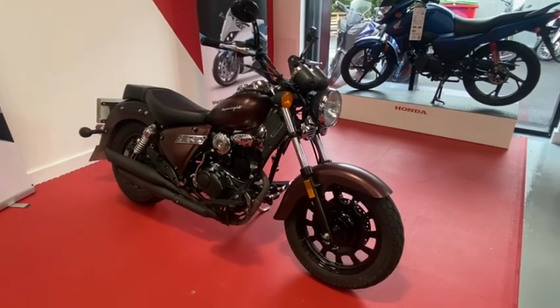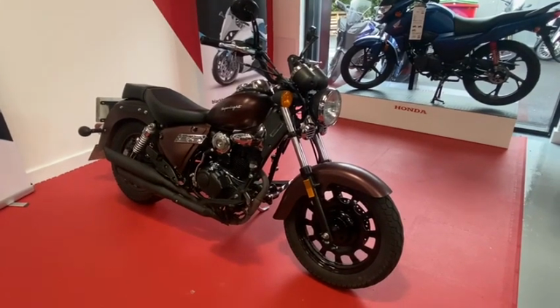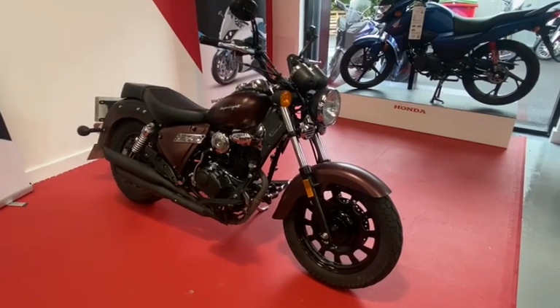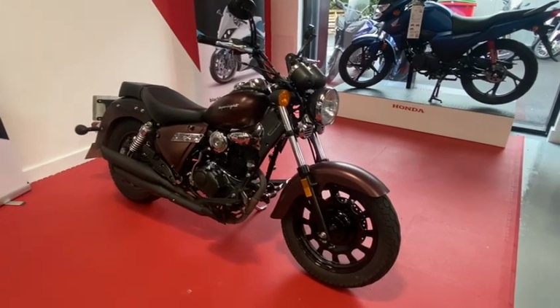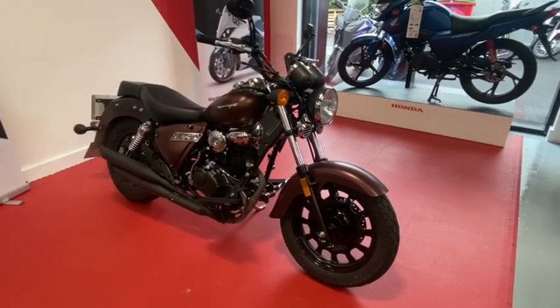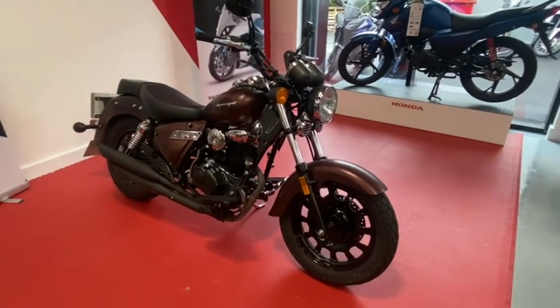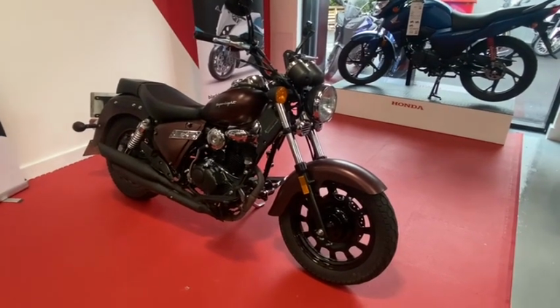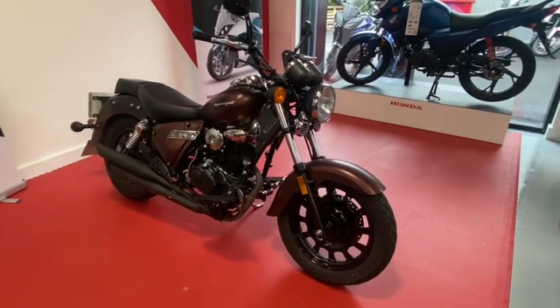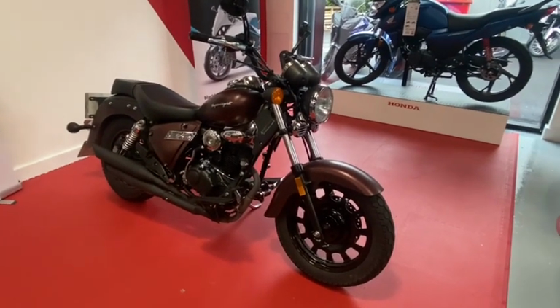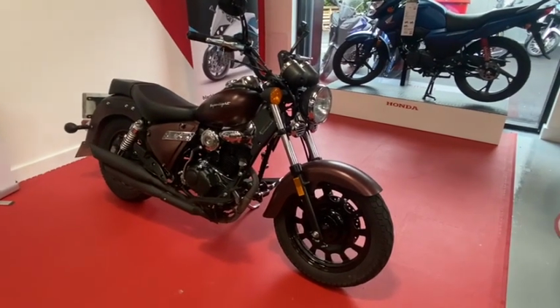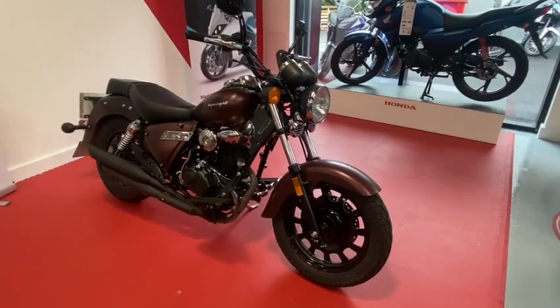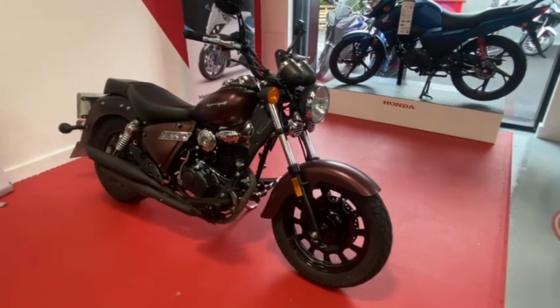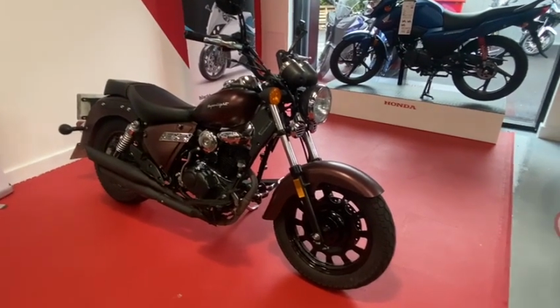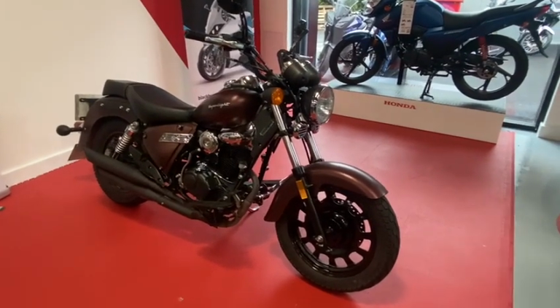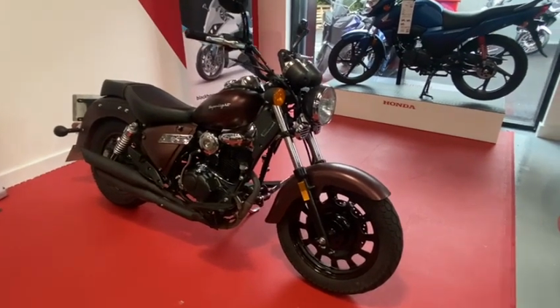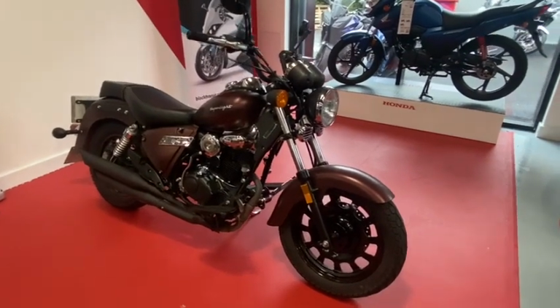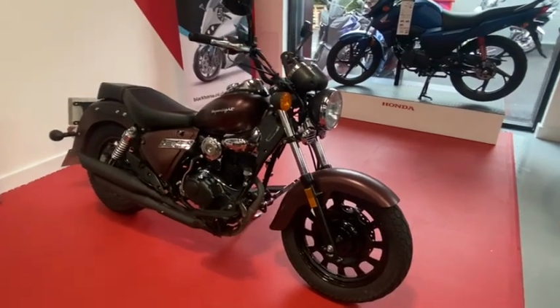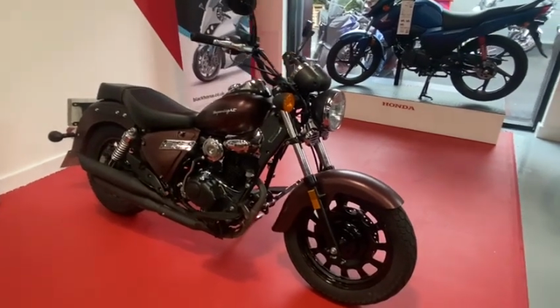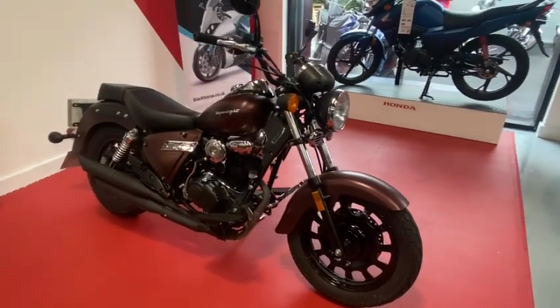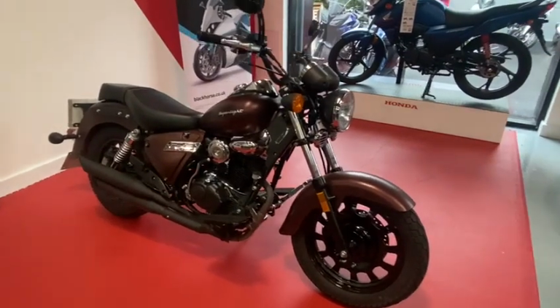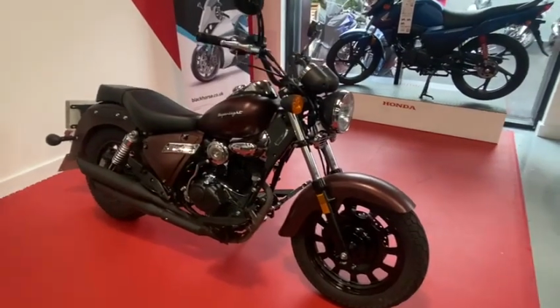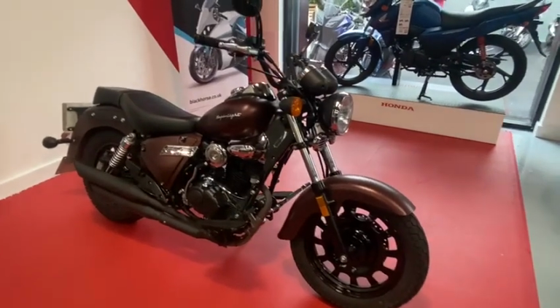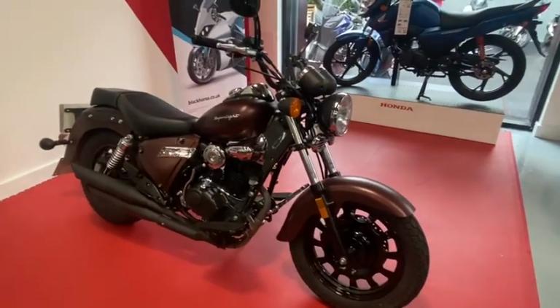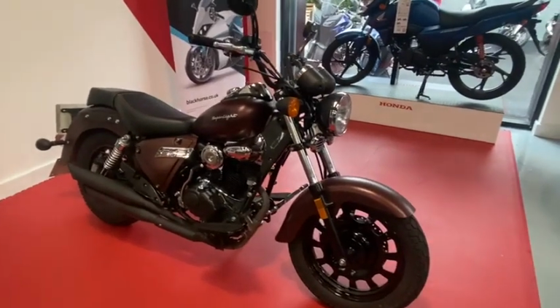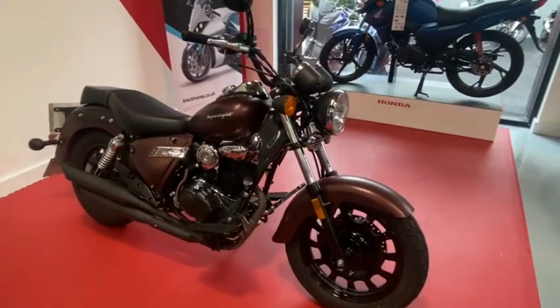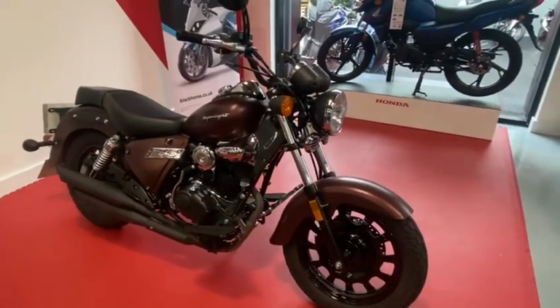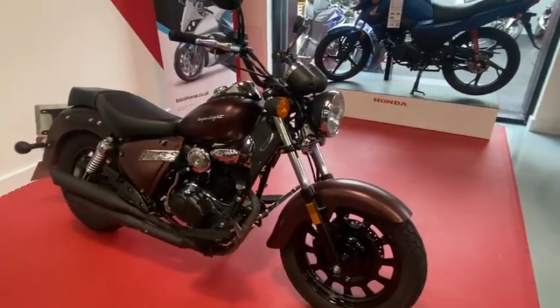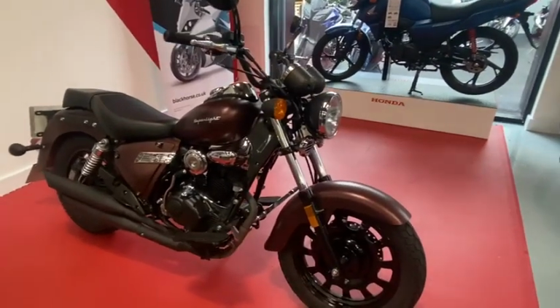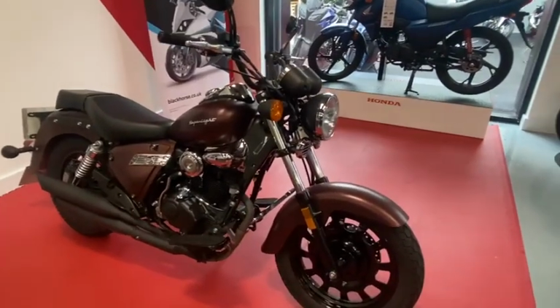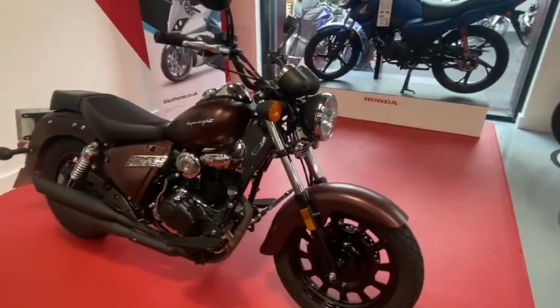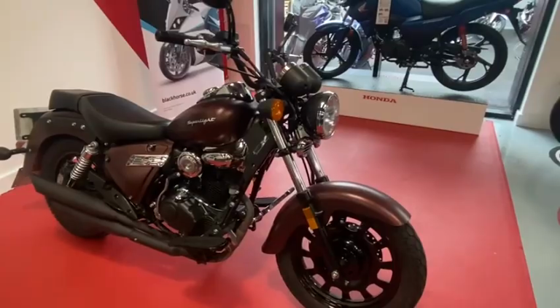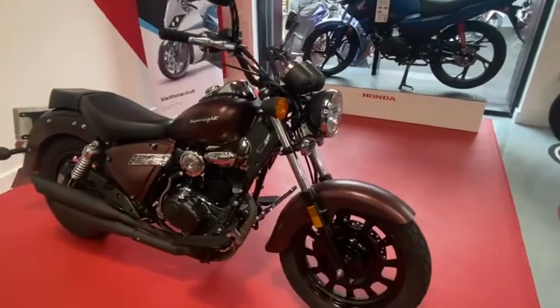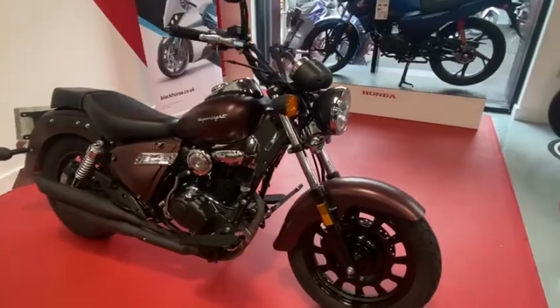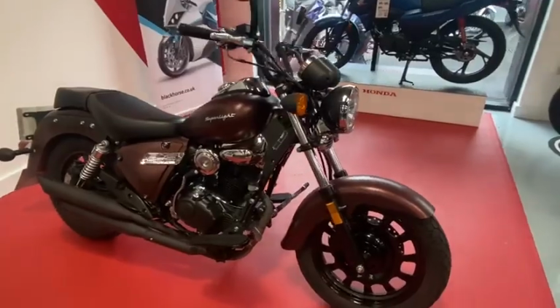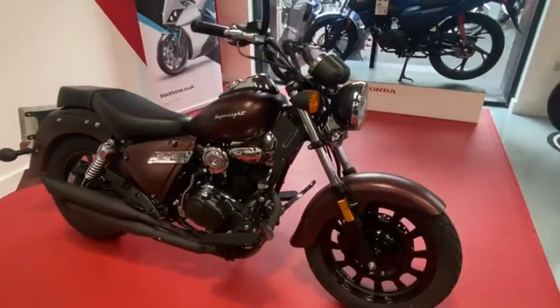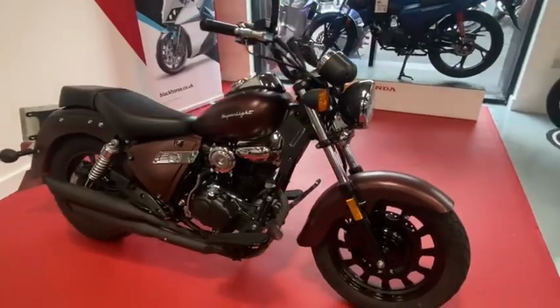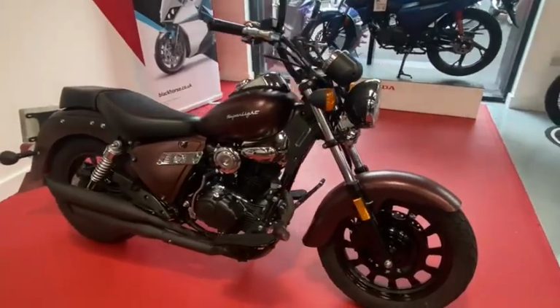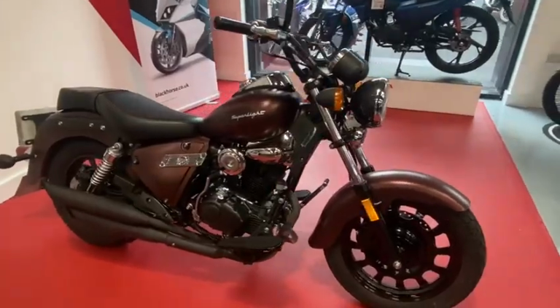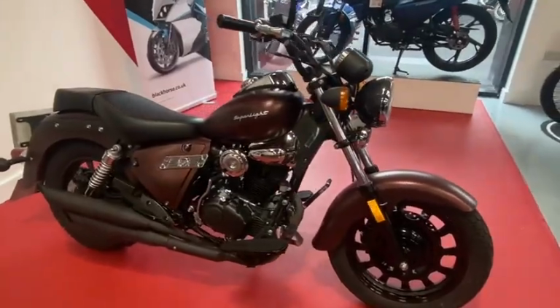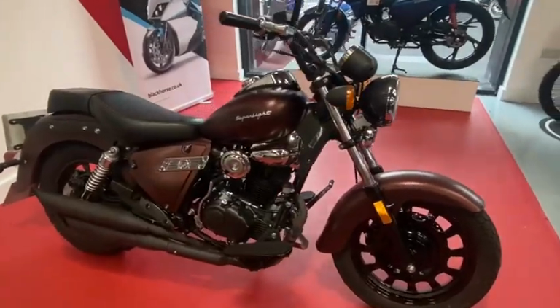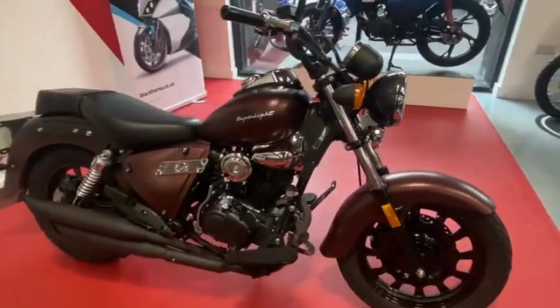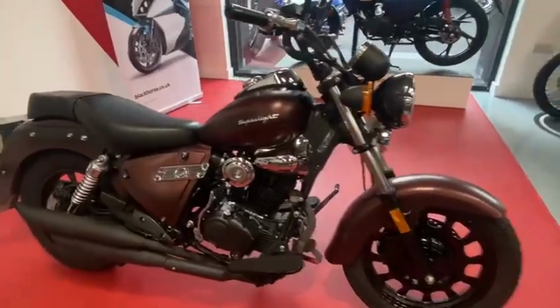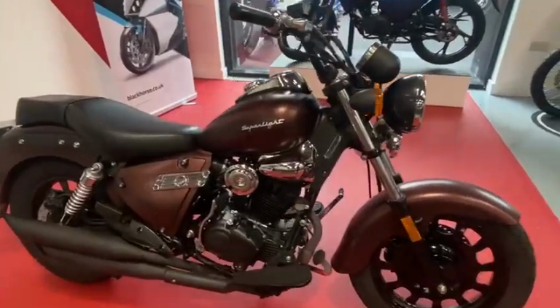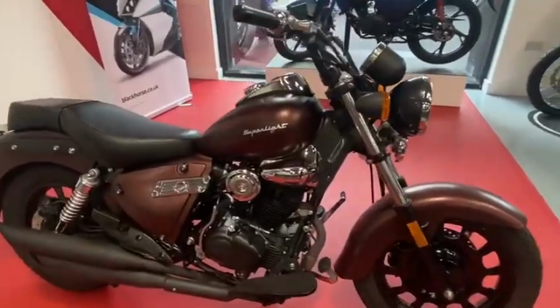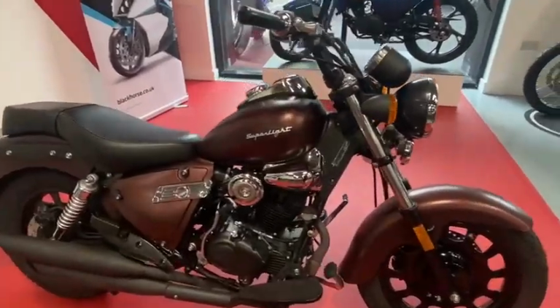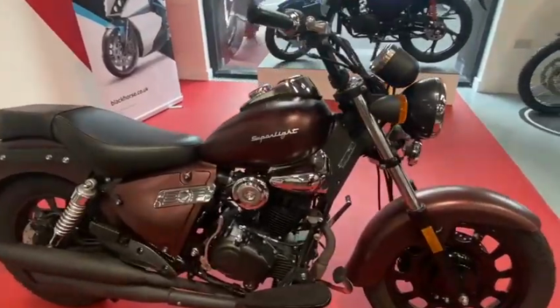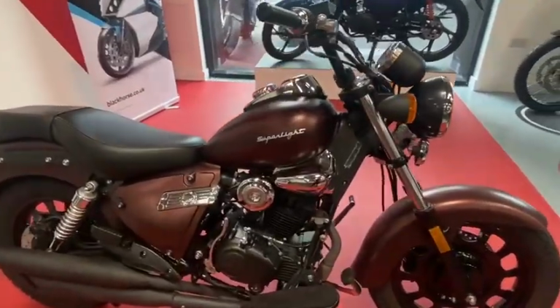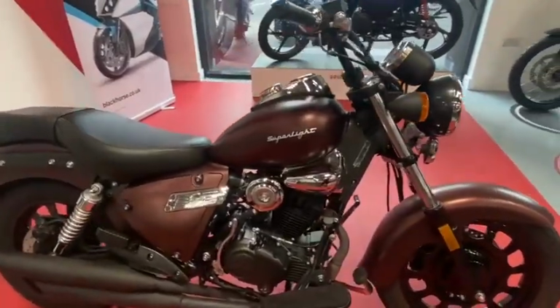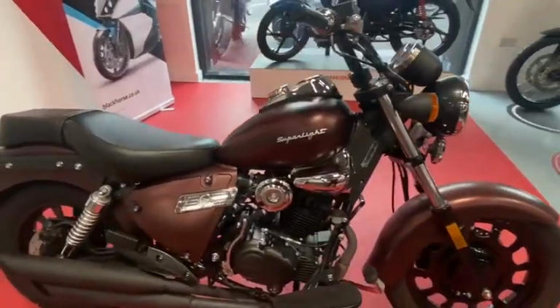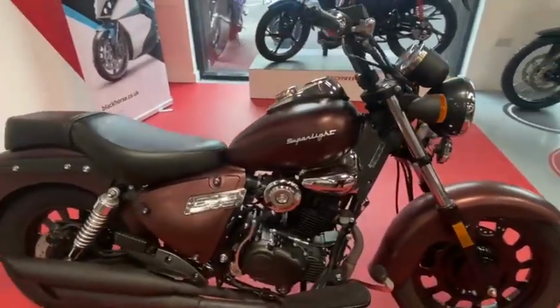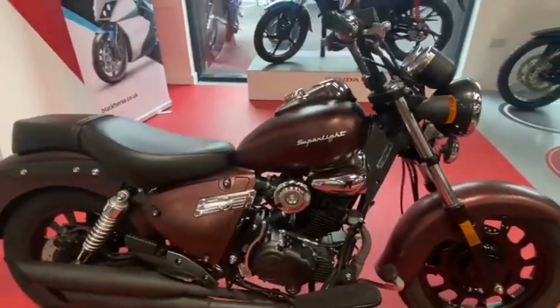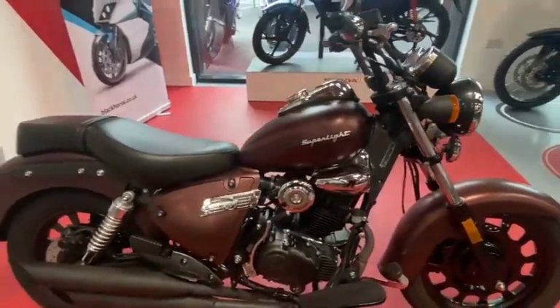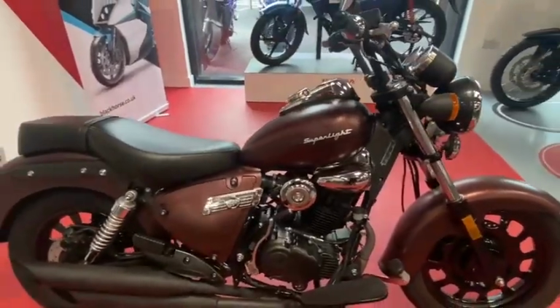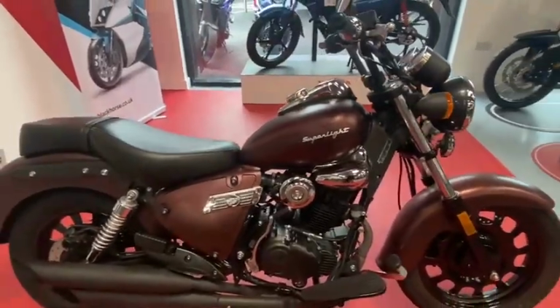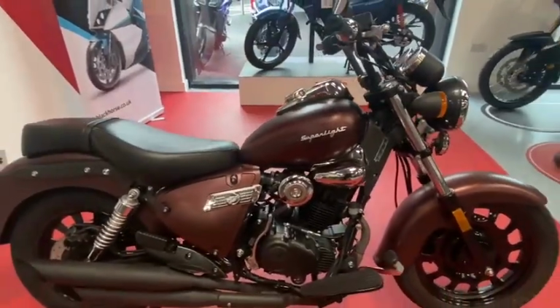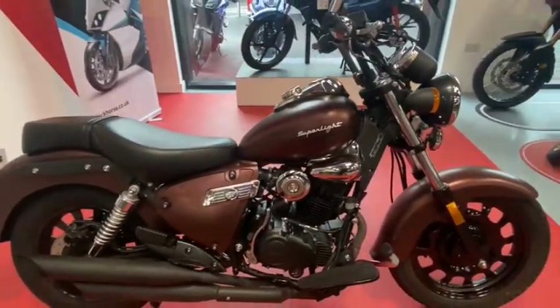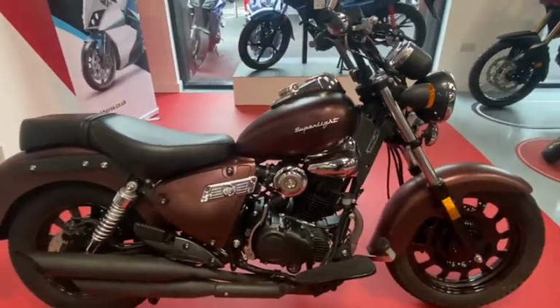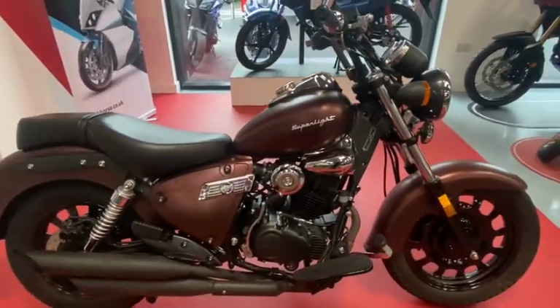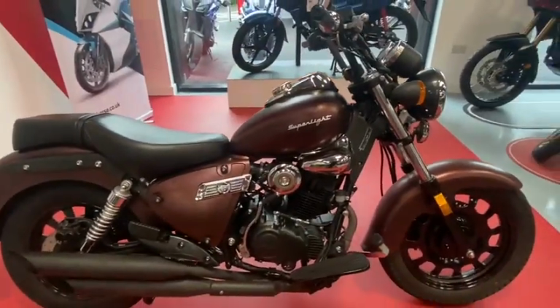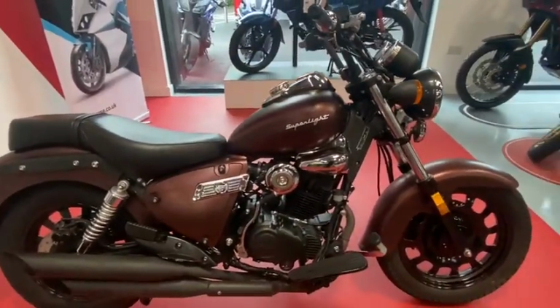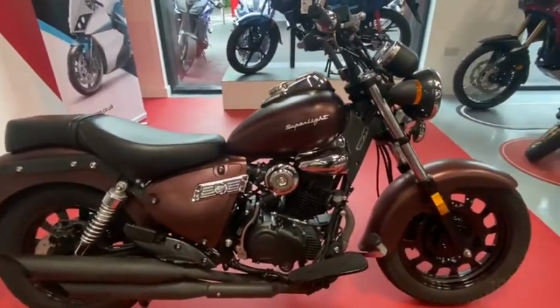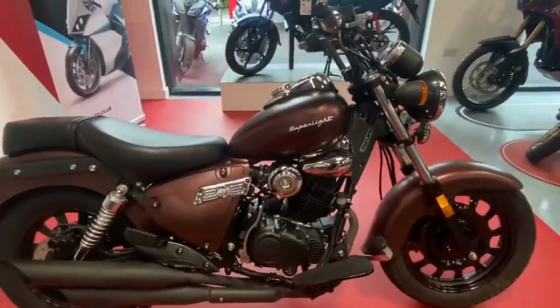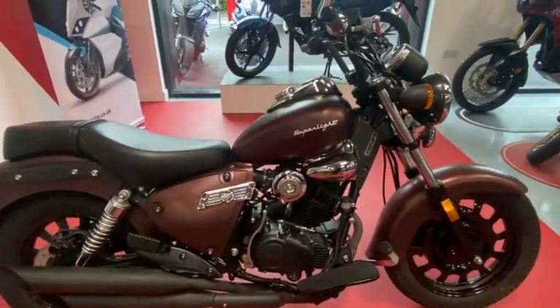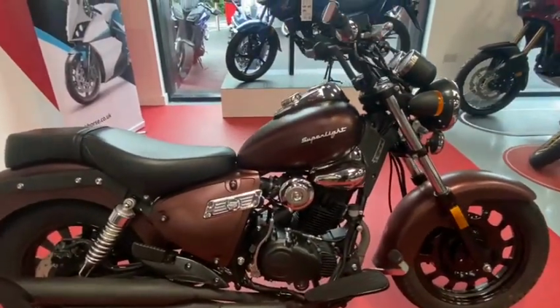Welcome to Bill Smith Motors. Here we have a Kiwi Superlight 125. The bike is in very good condition.